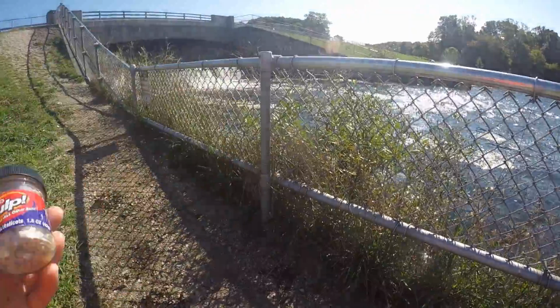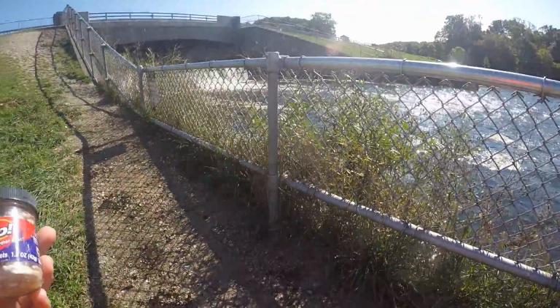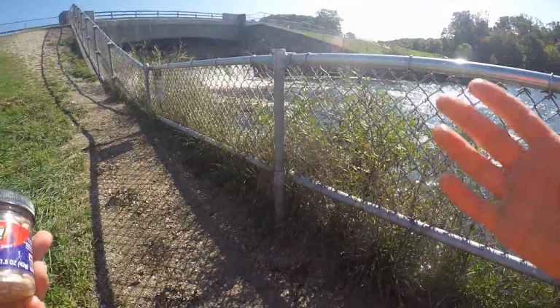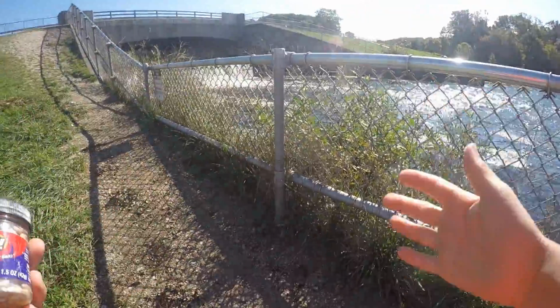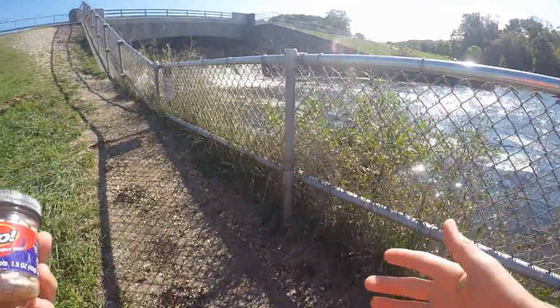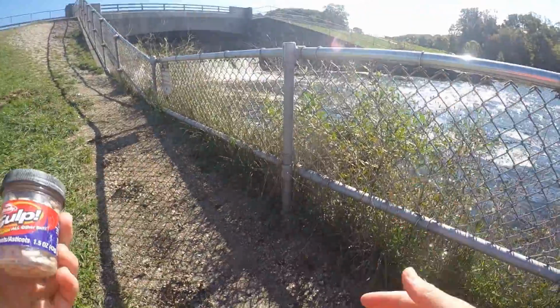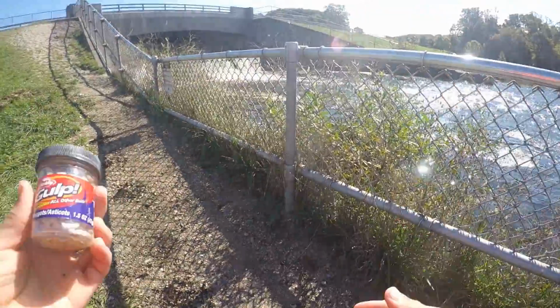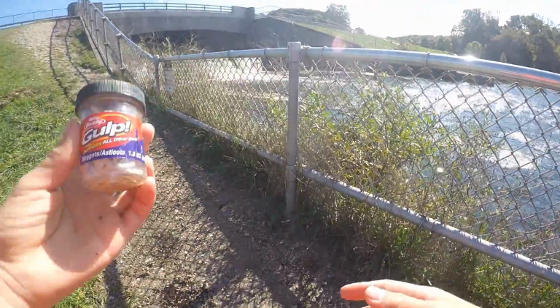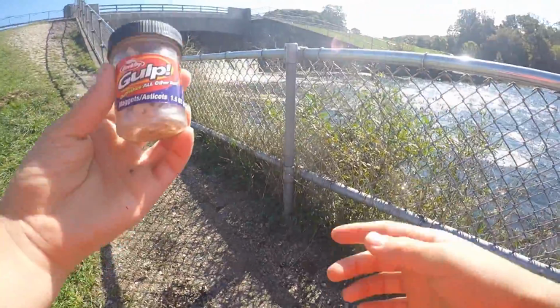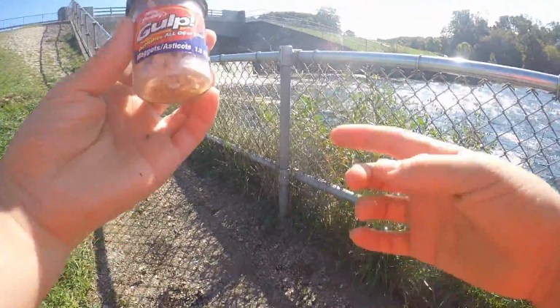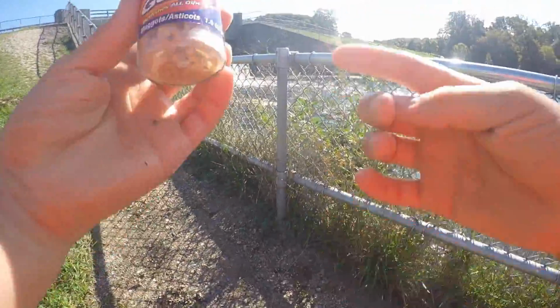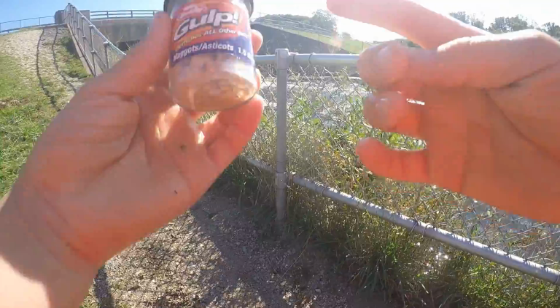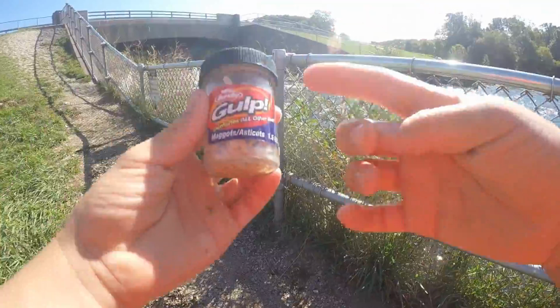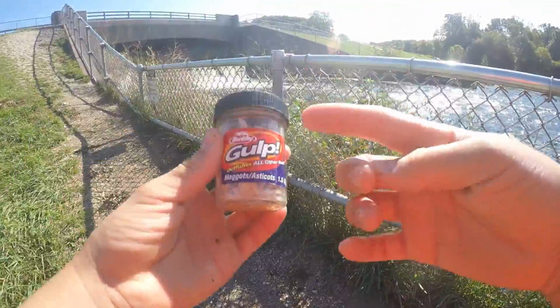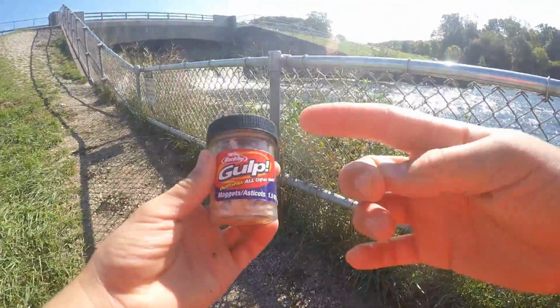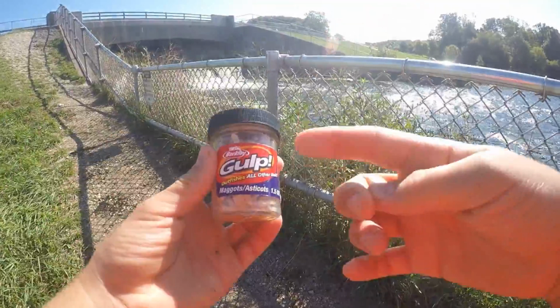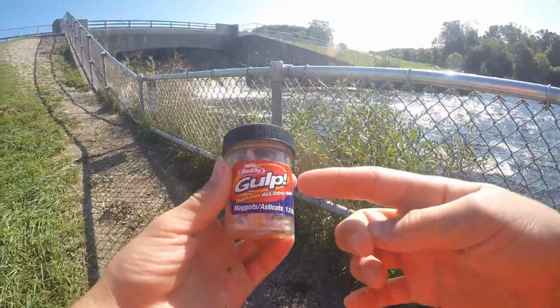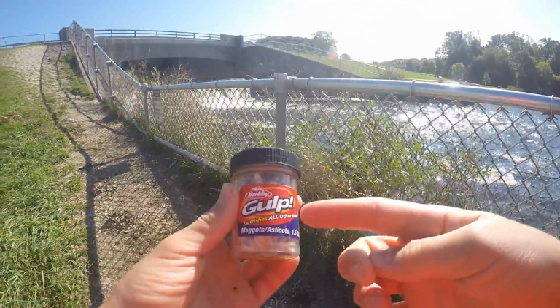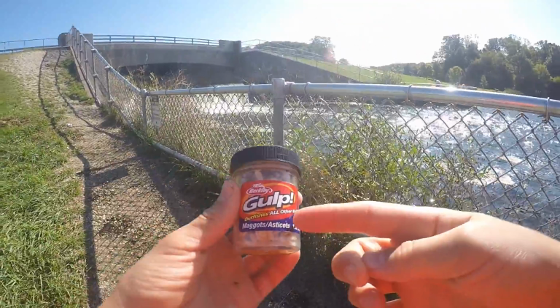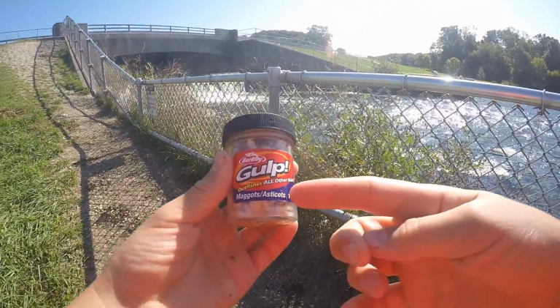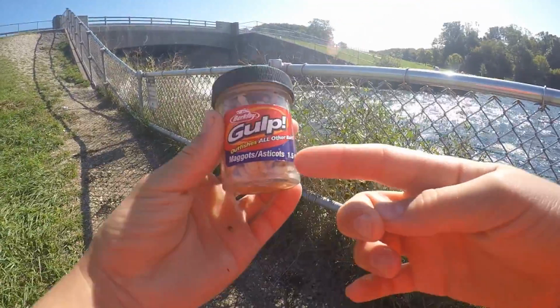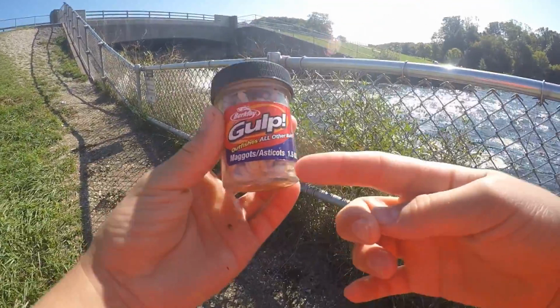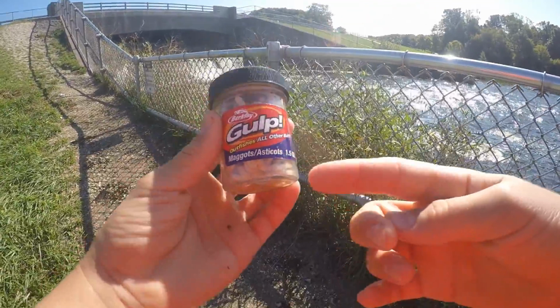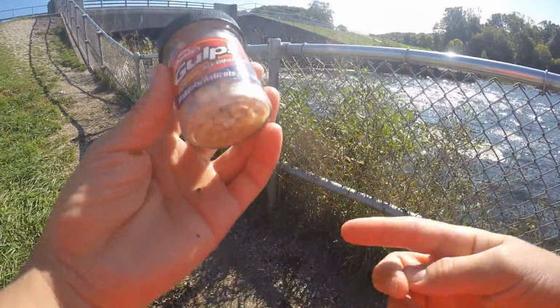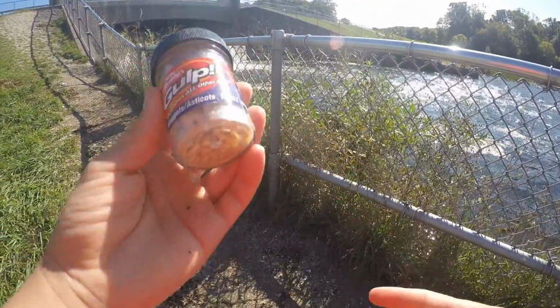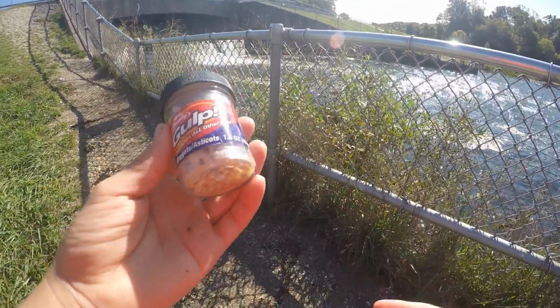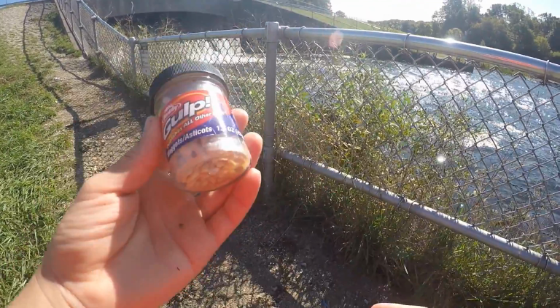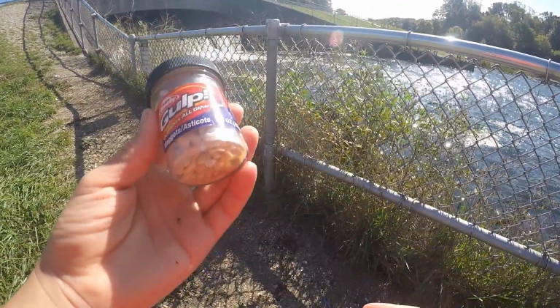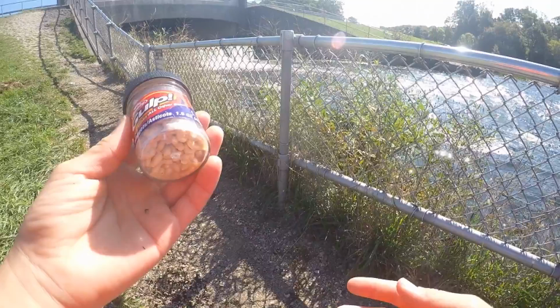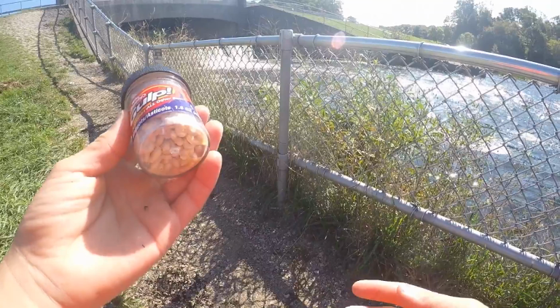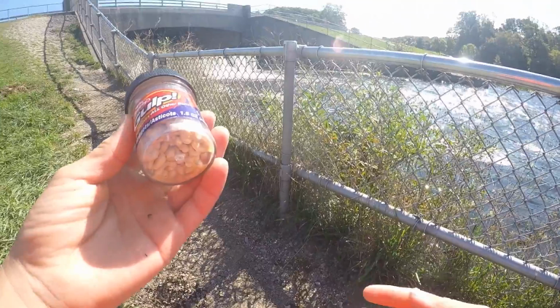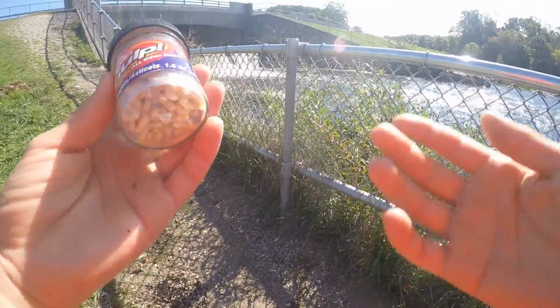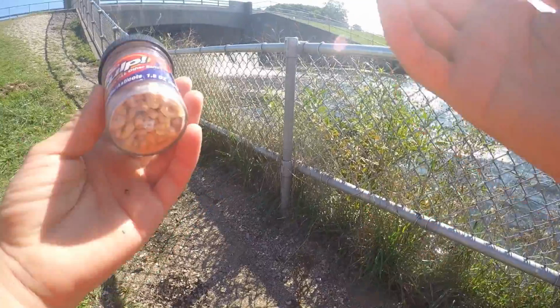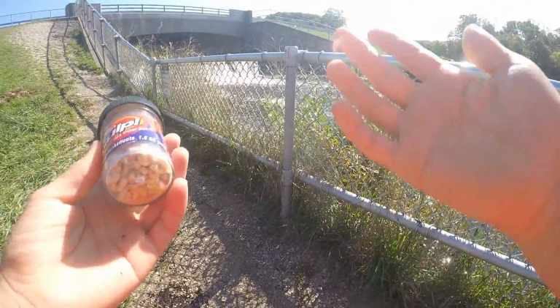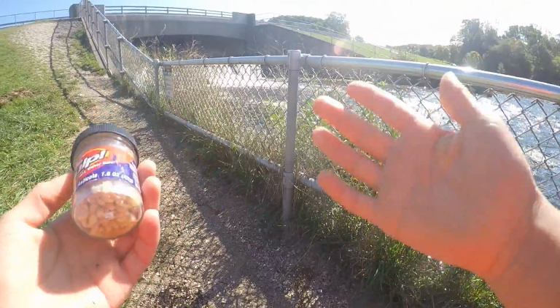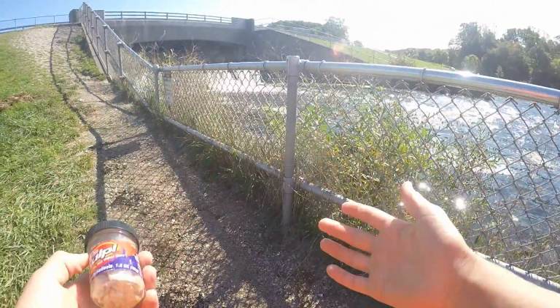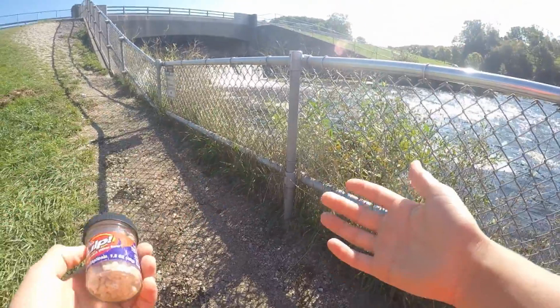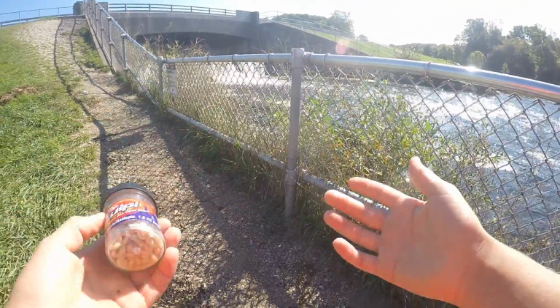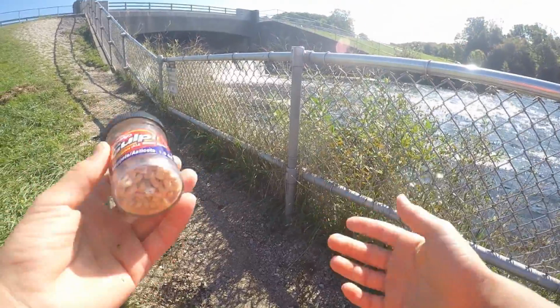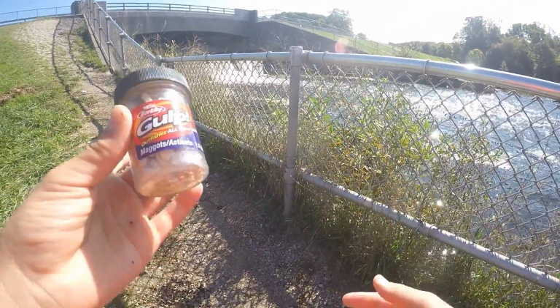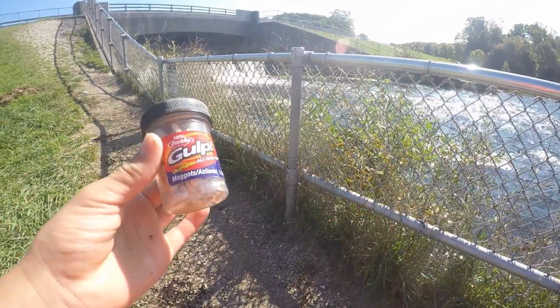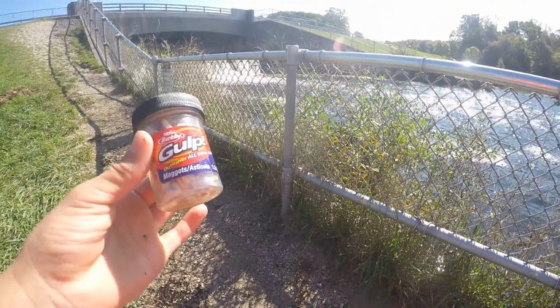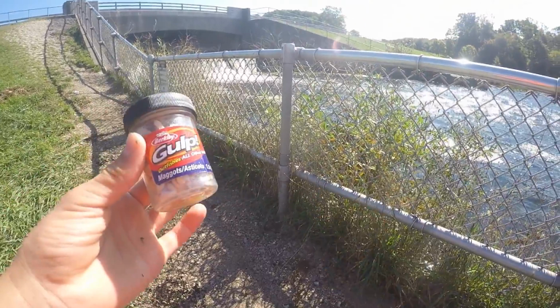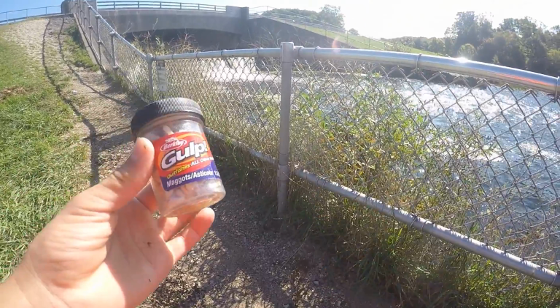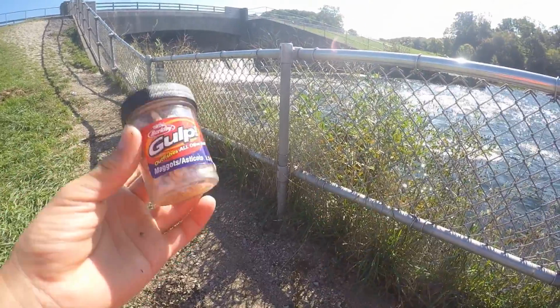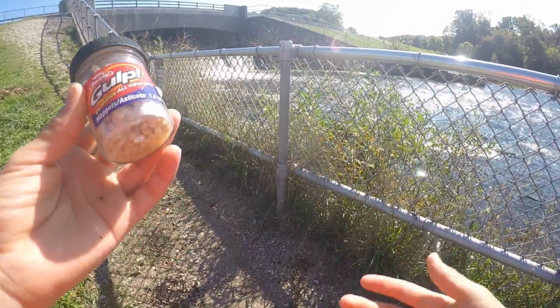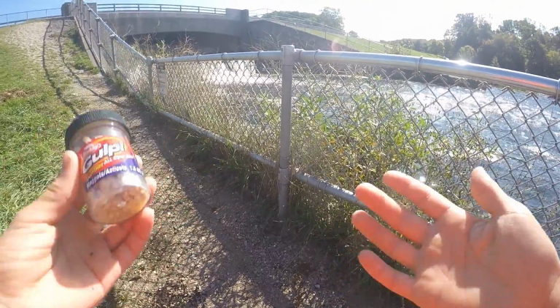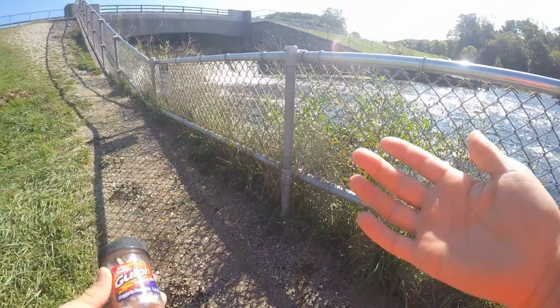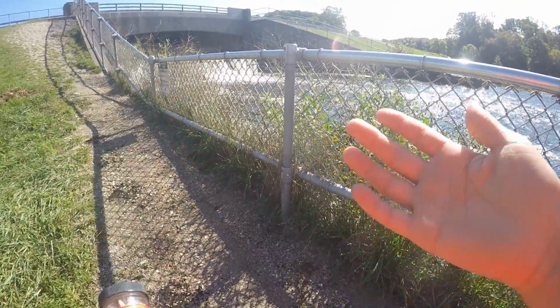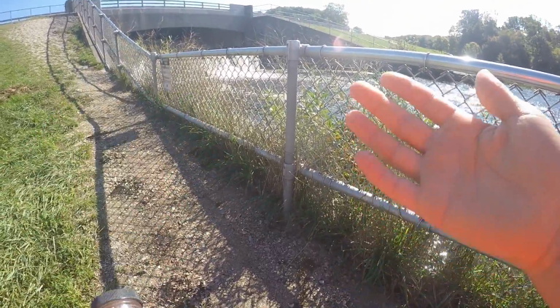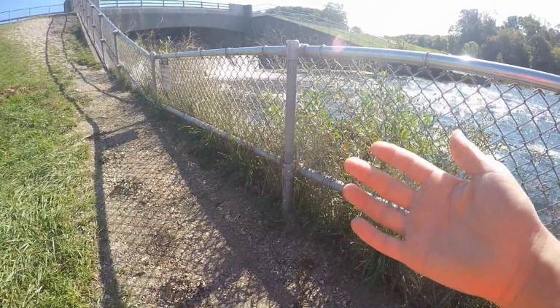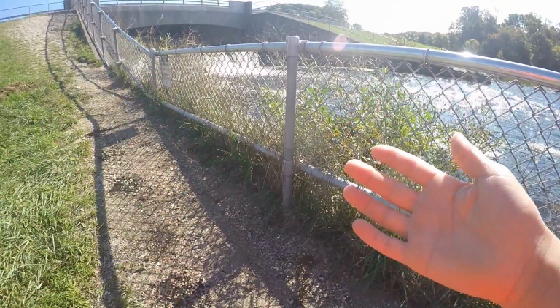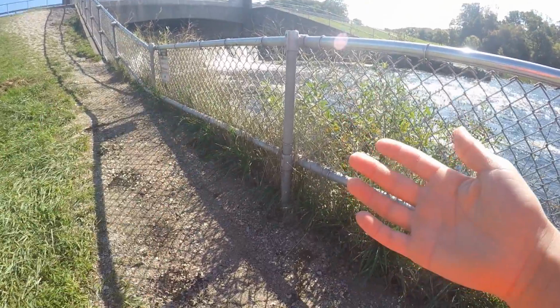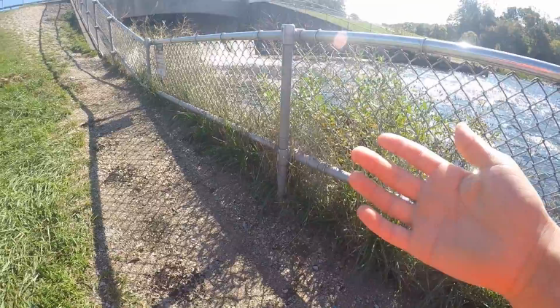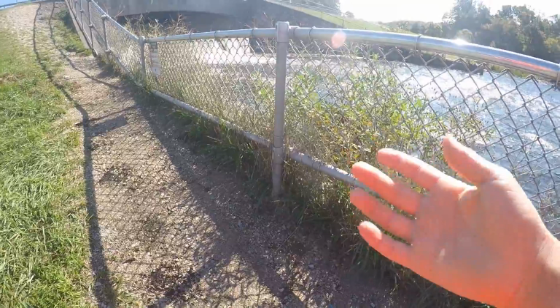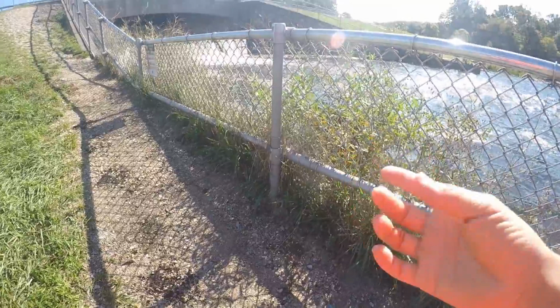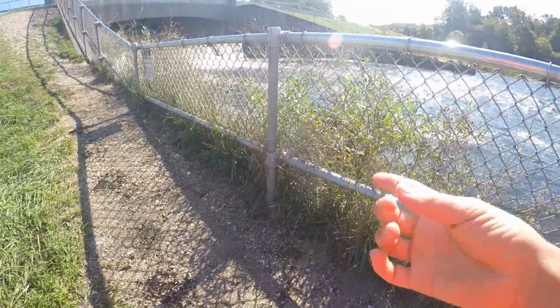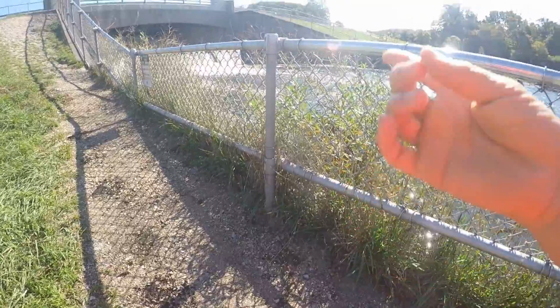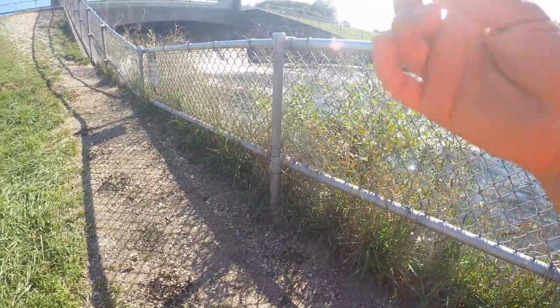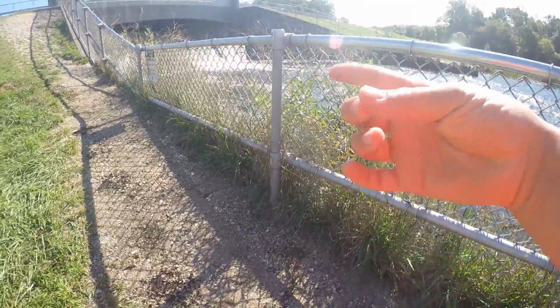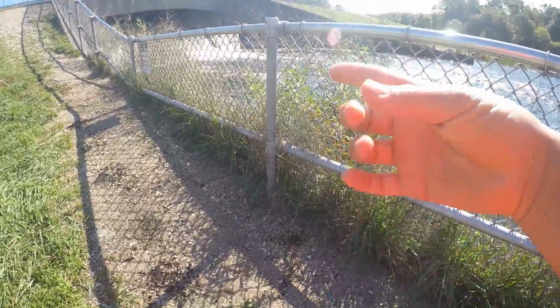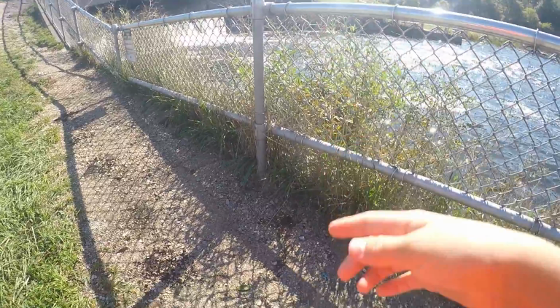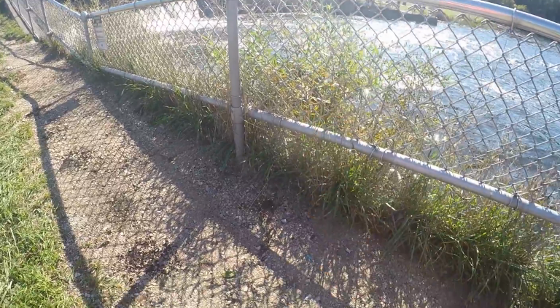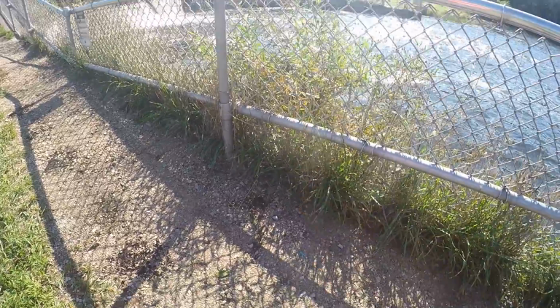Alright guys, I just switched up to a Berkley Gulf fake maggot, and within just a few minutes of using these I caught that giant bluegill. Let's try to get some more.